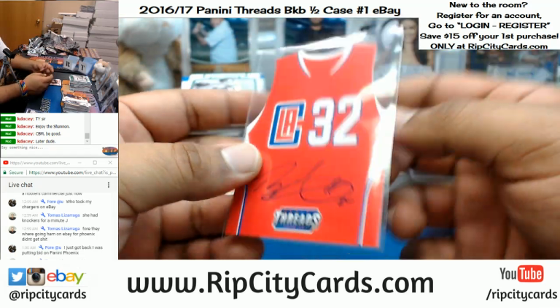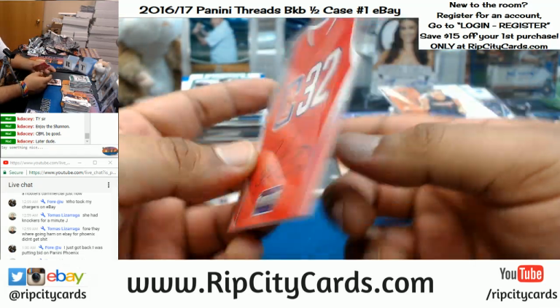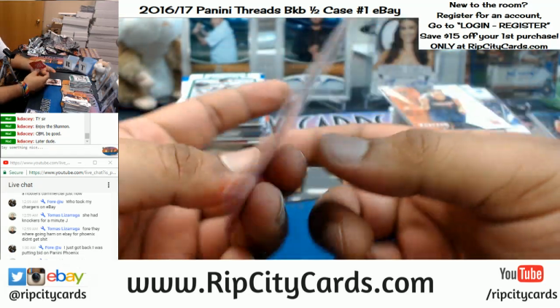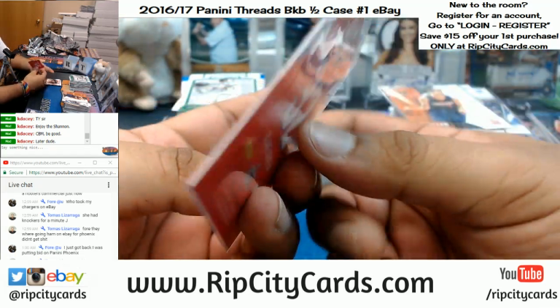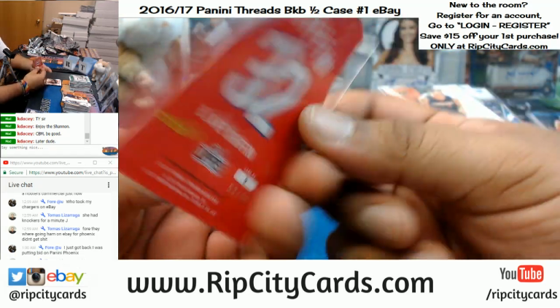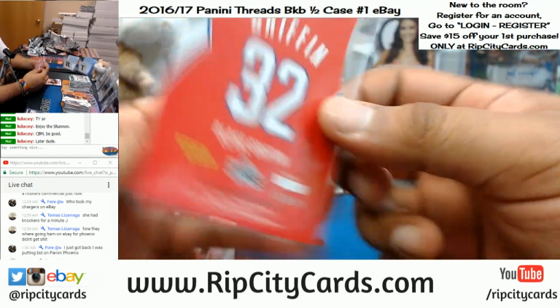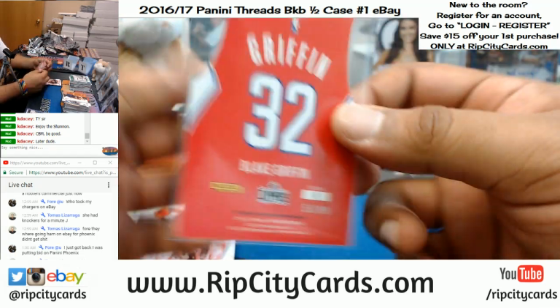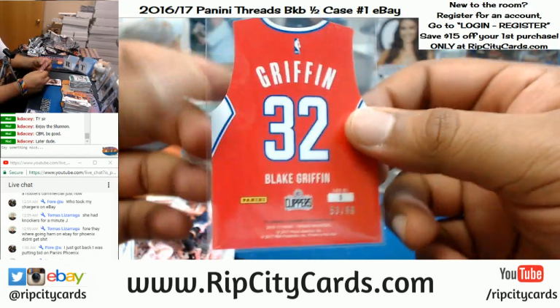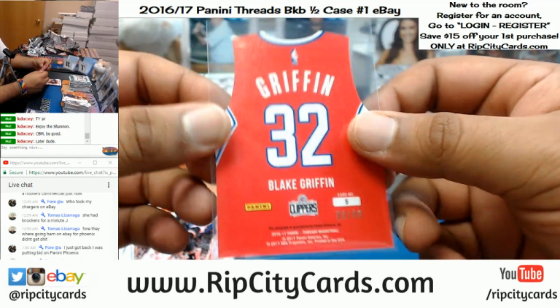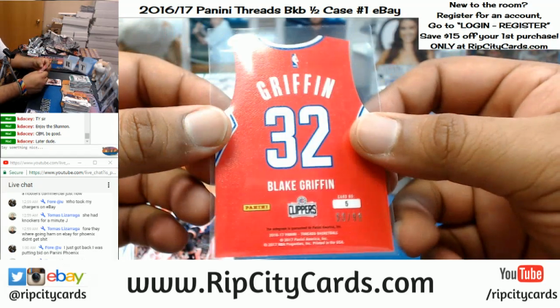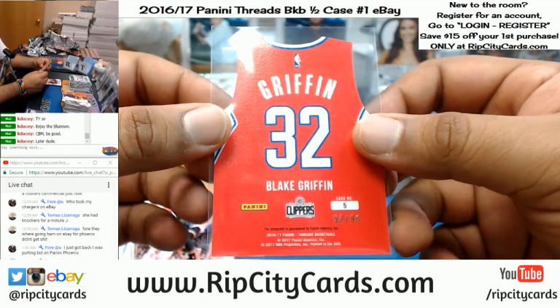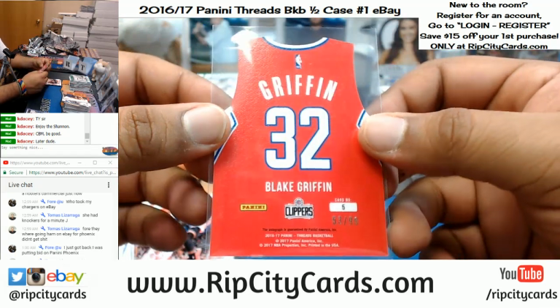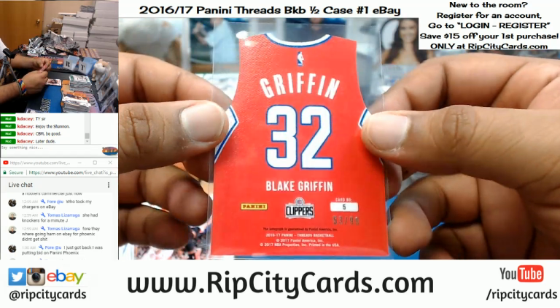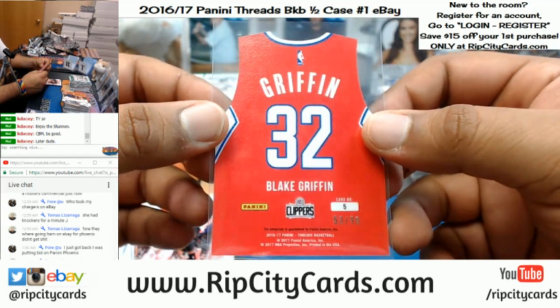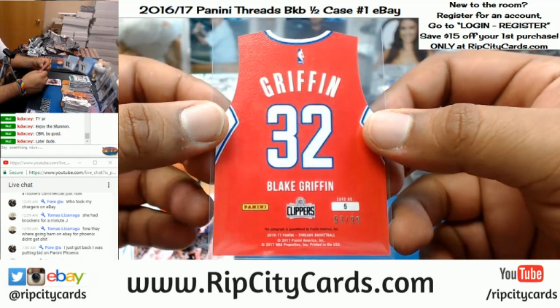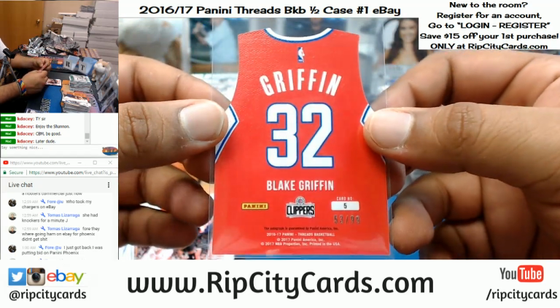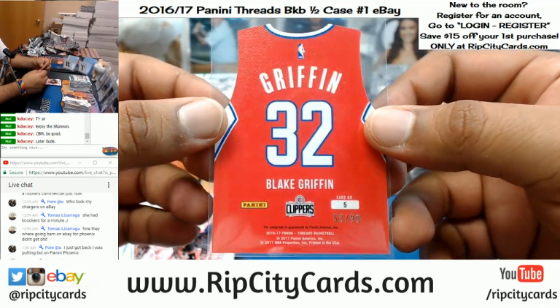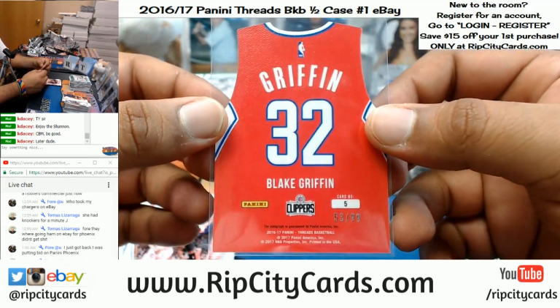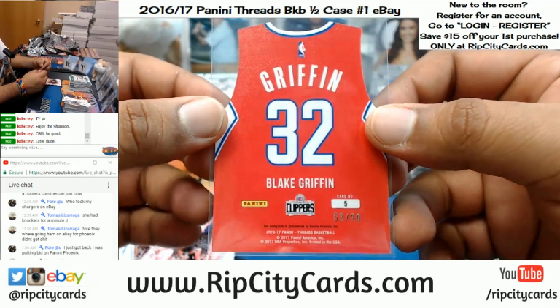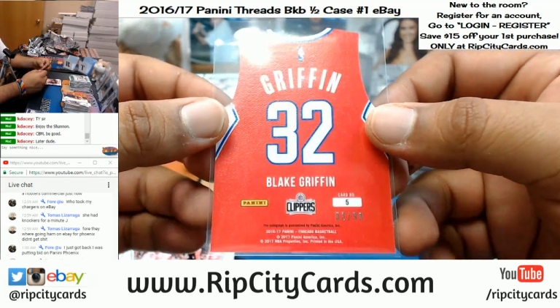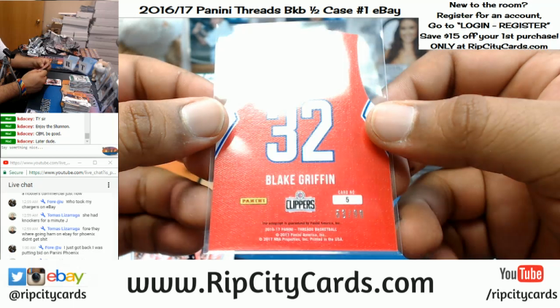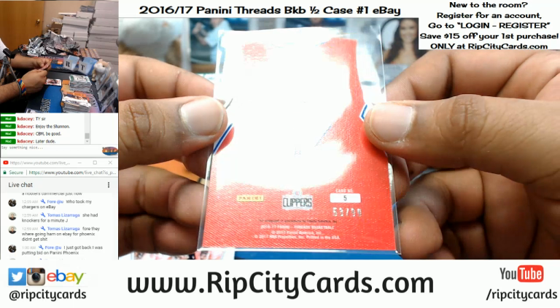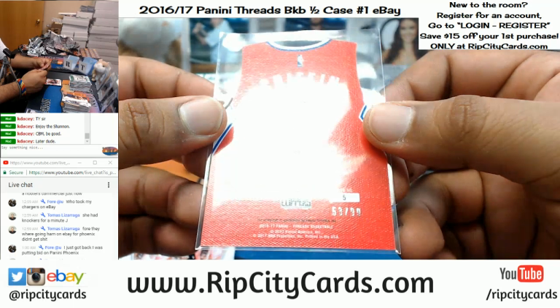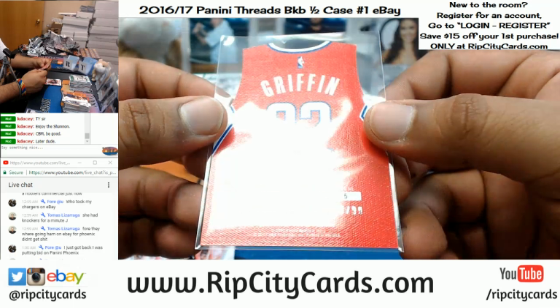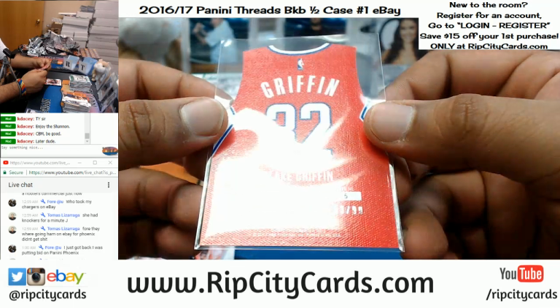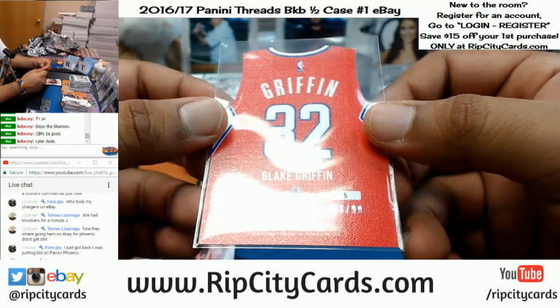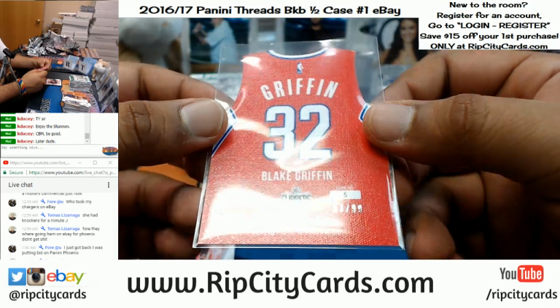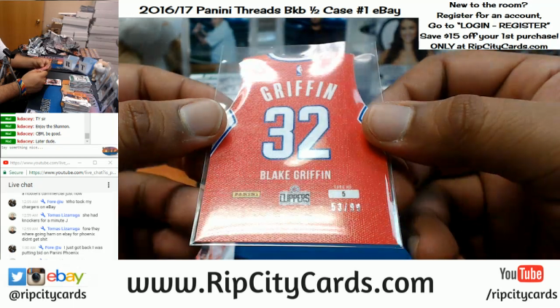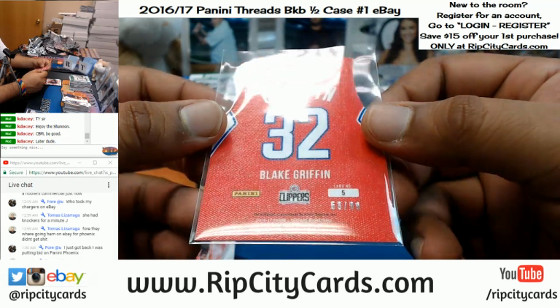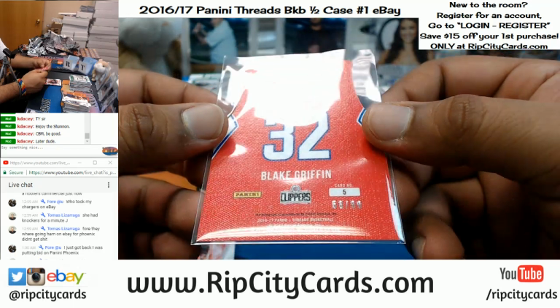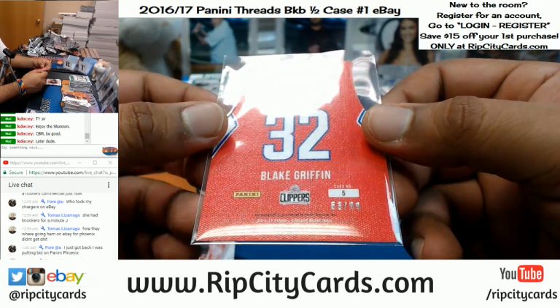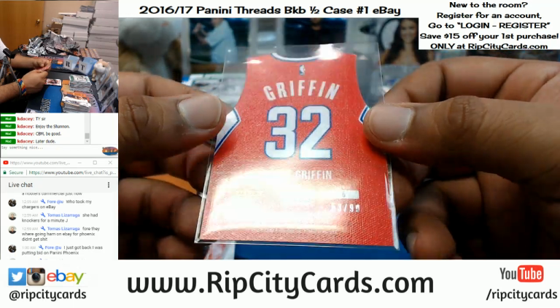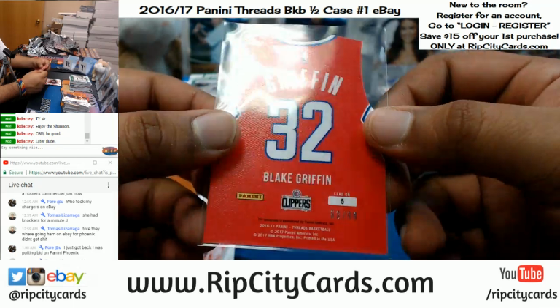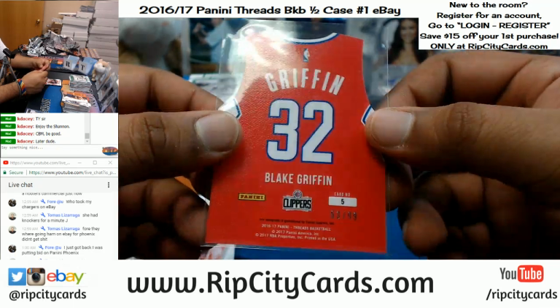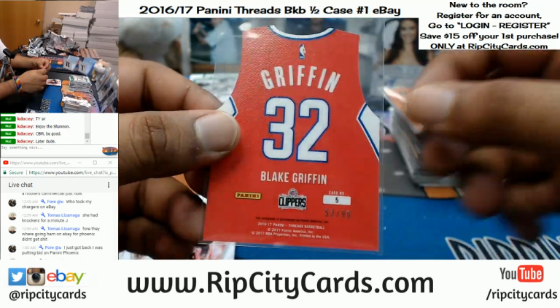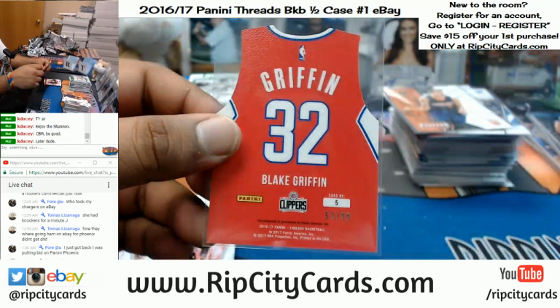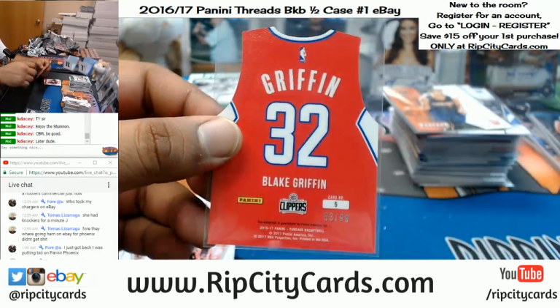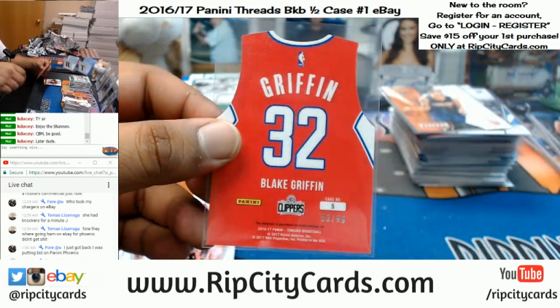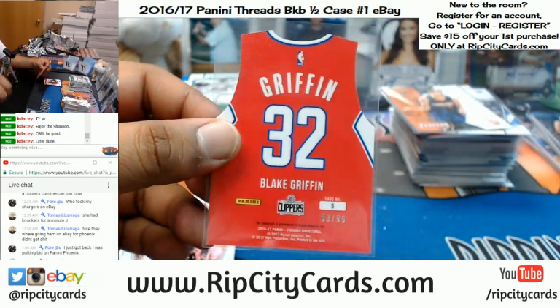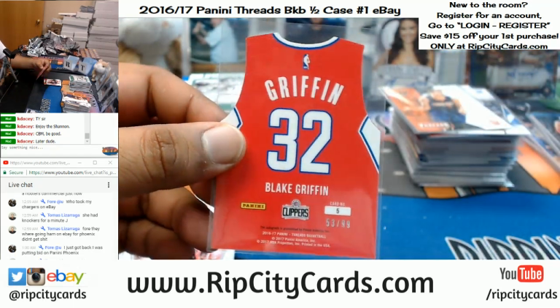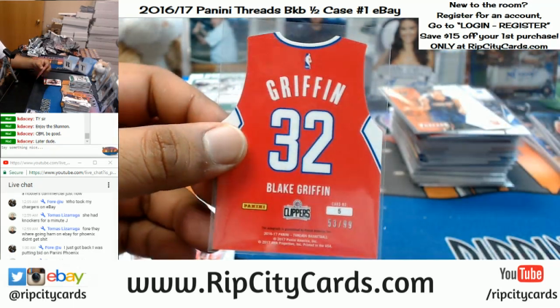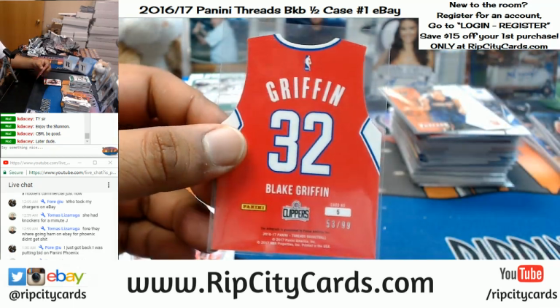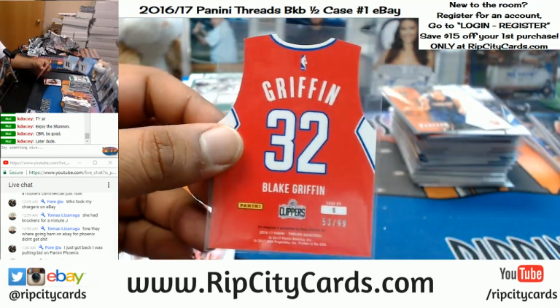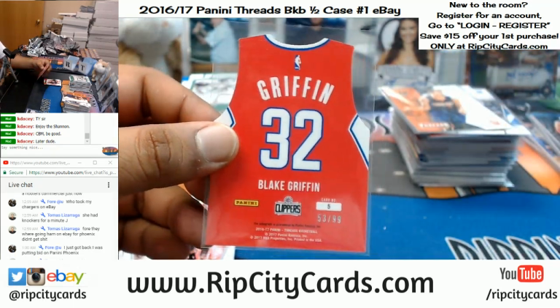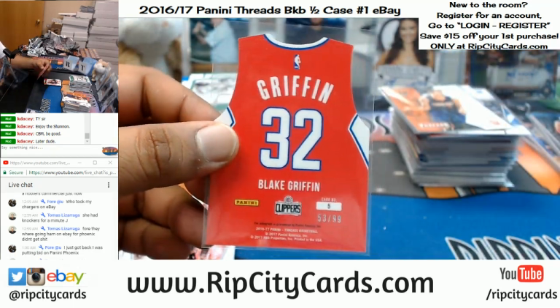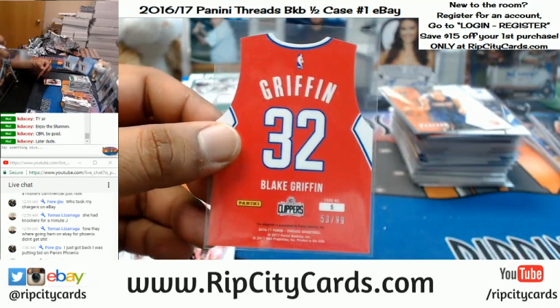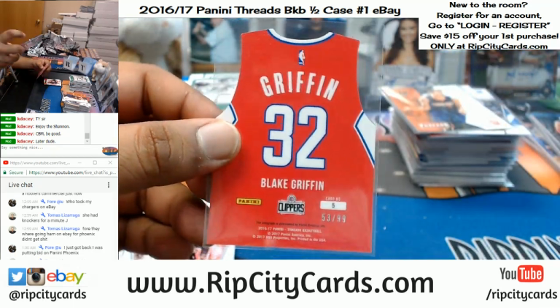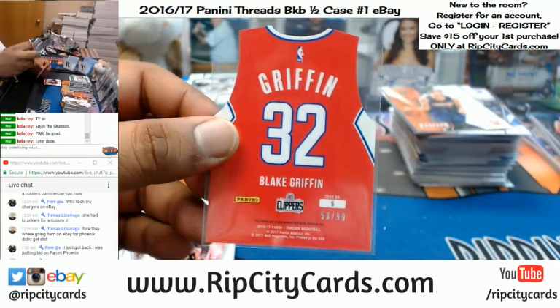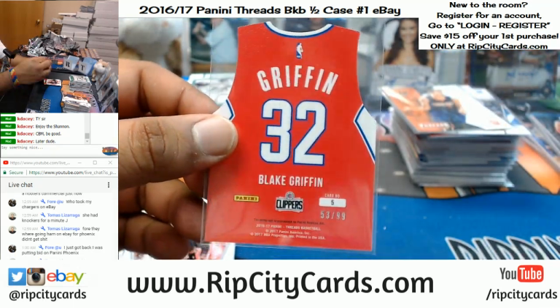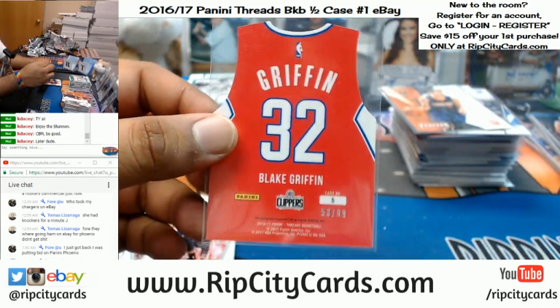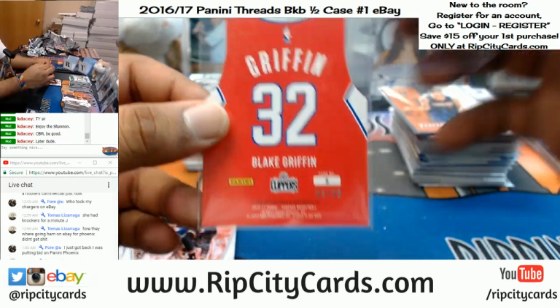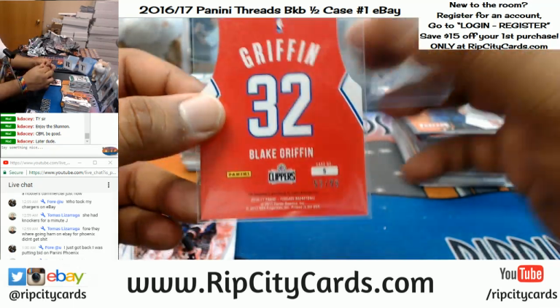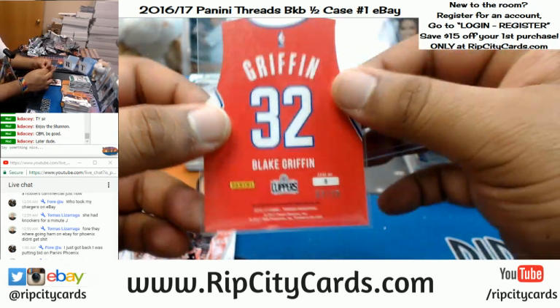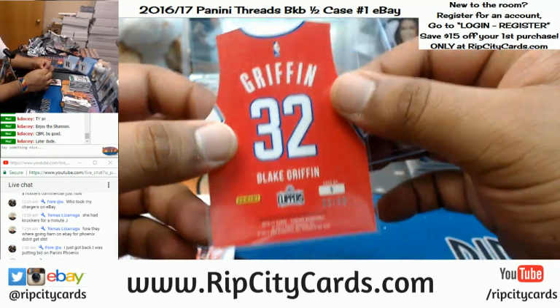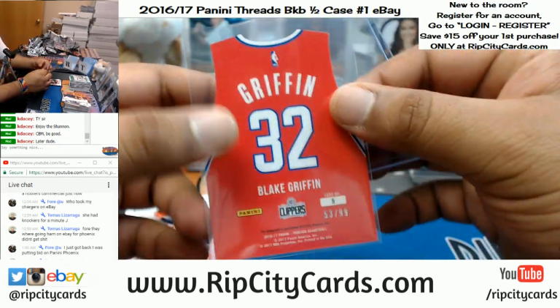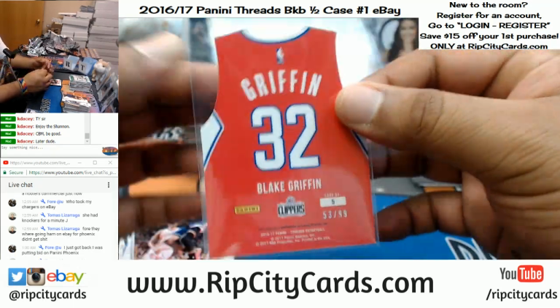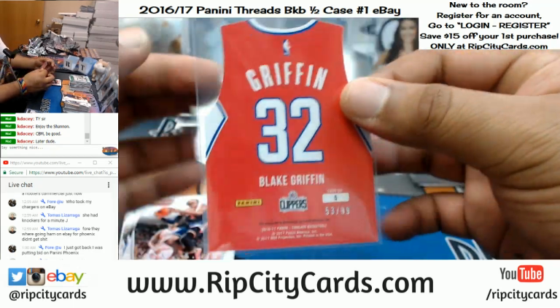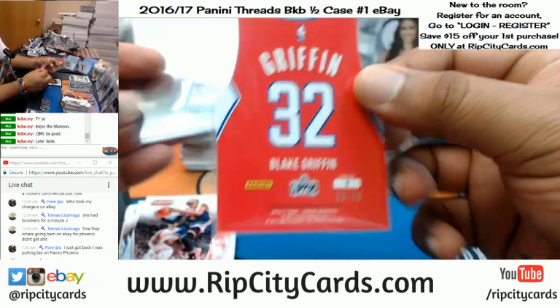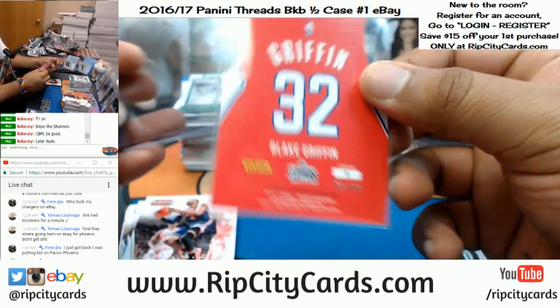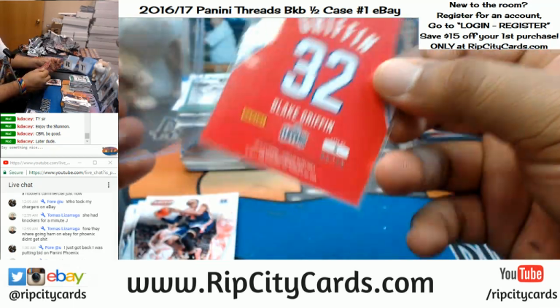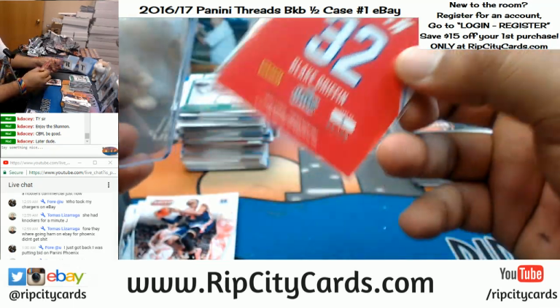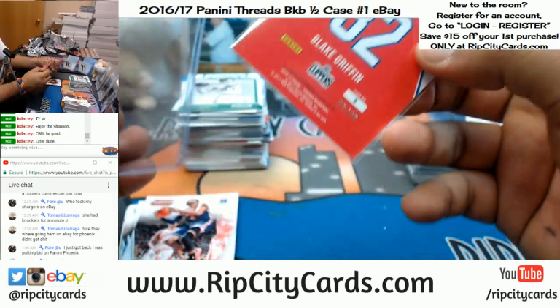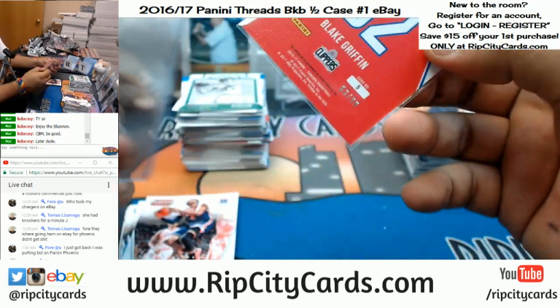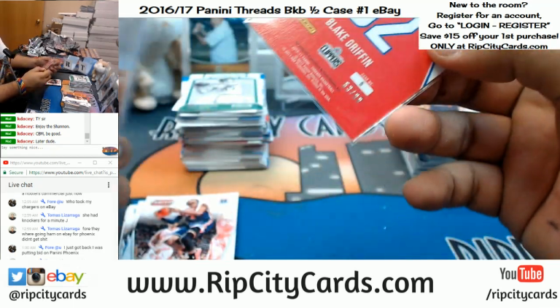That's a Blake Griffin autograph, folks — numbered to 99, for the Clippers. That is nice.